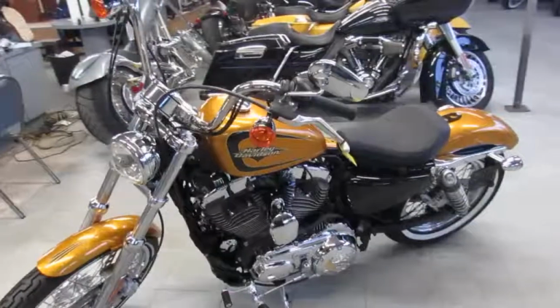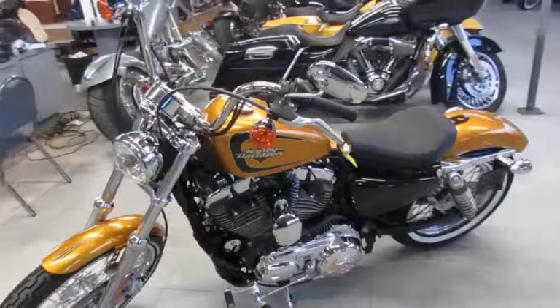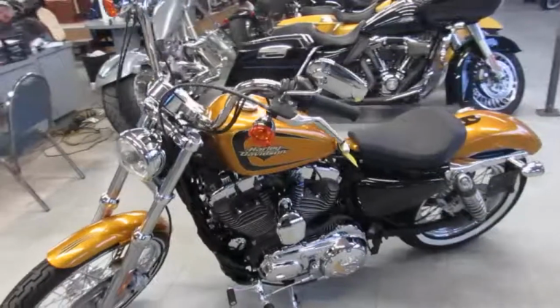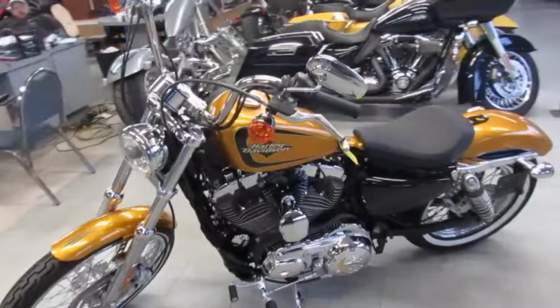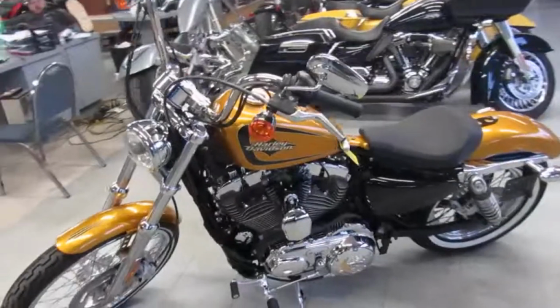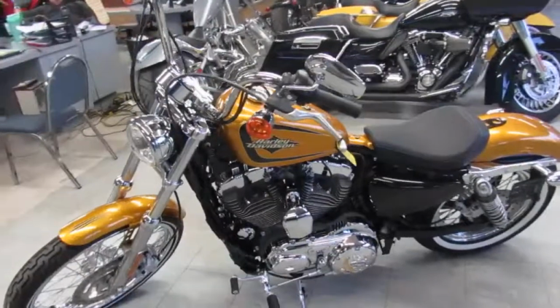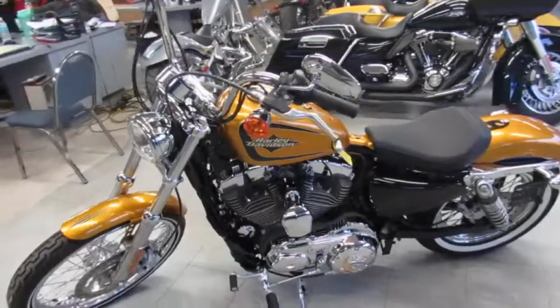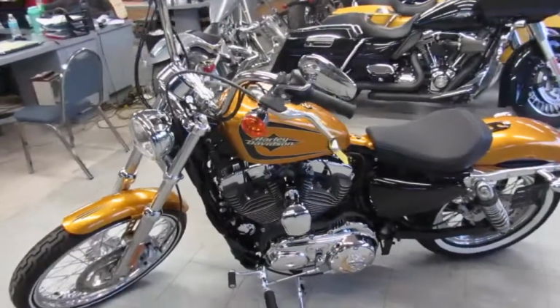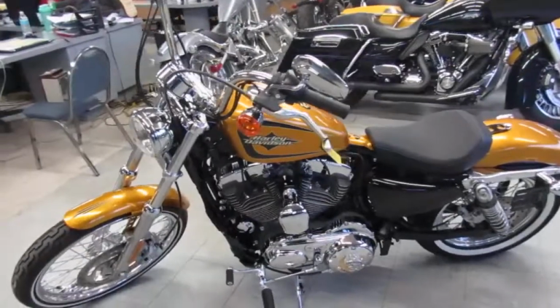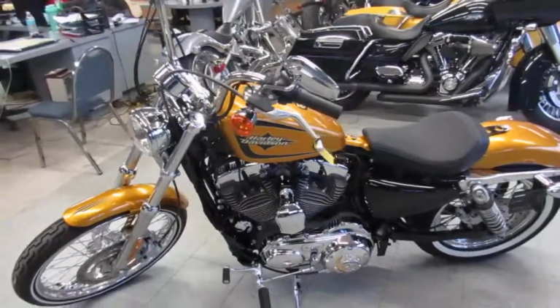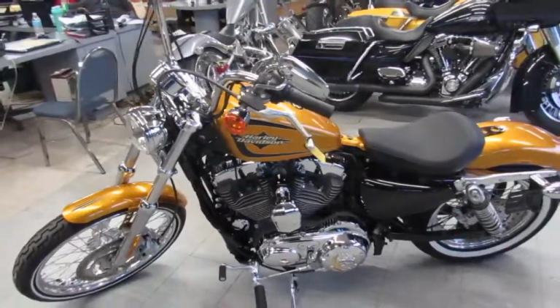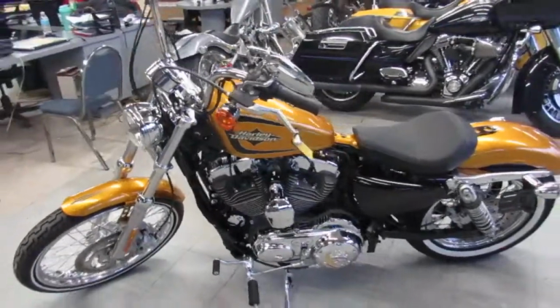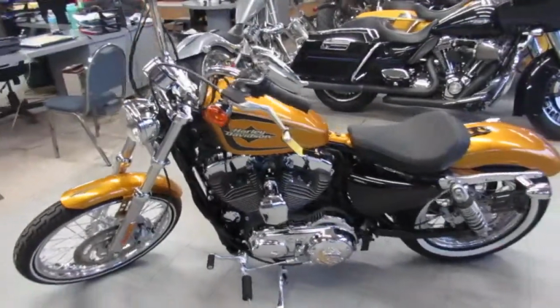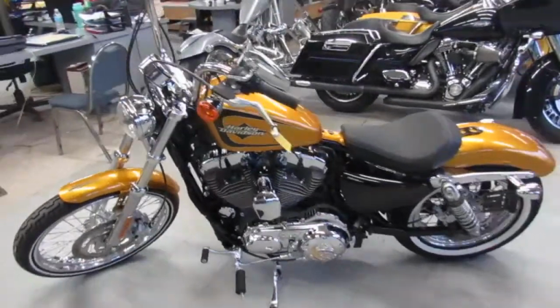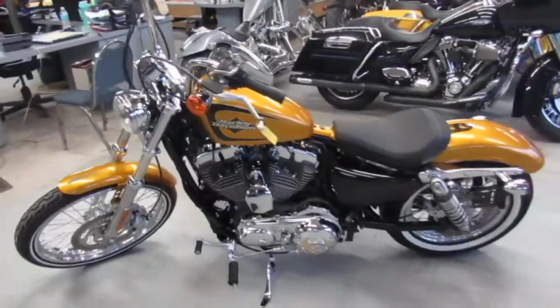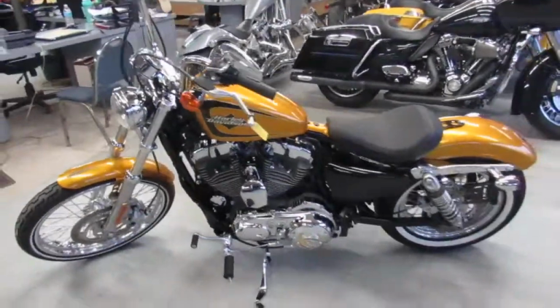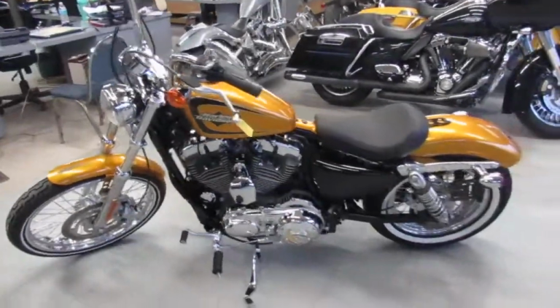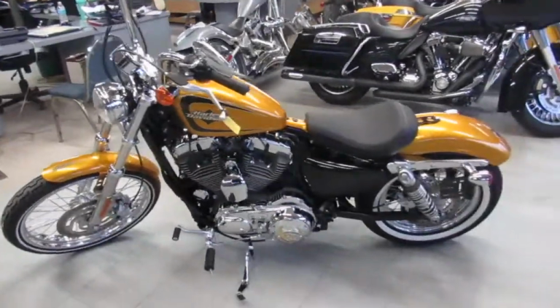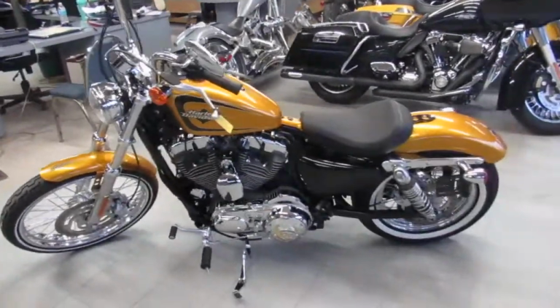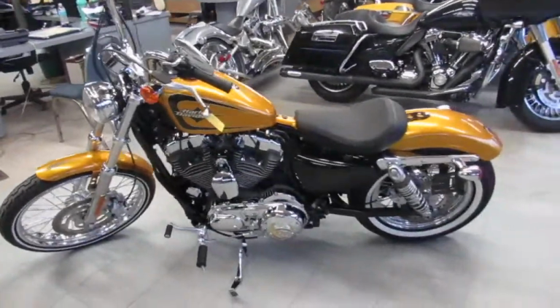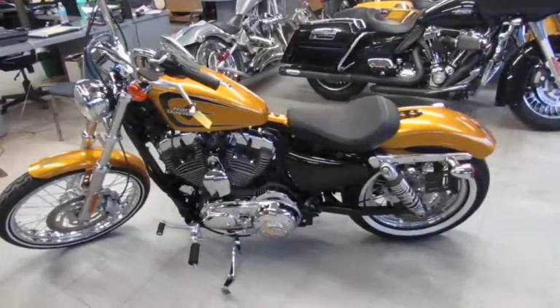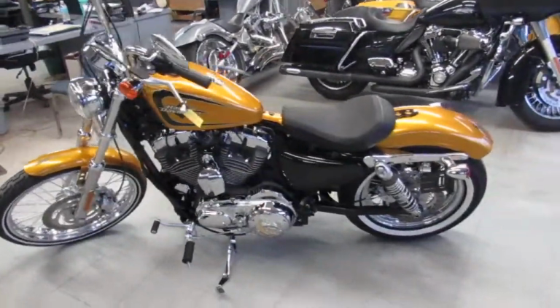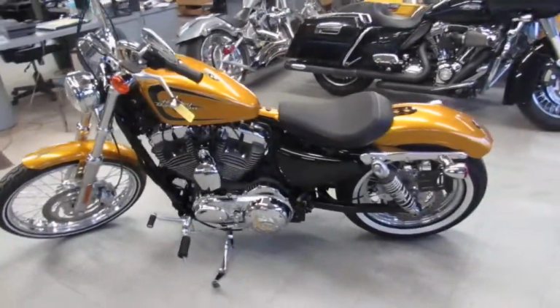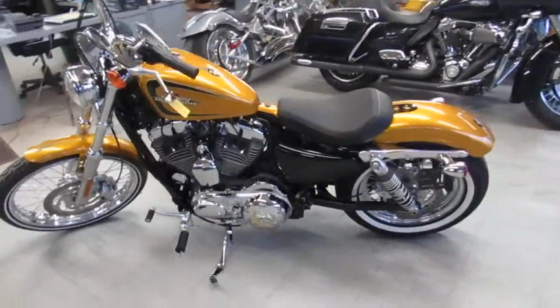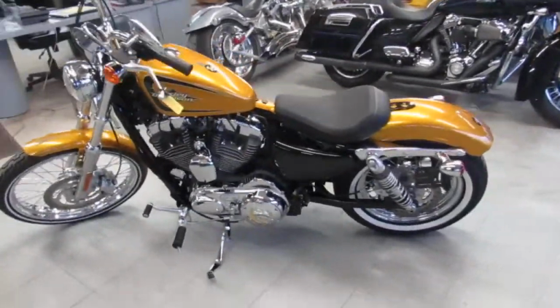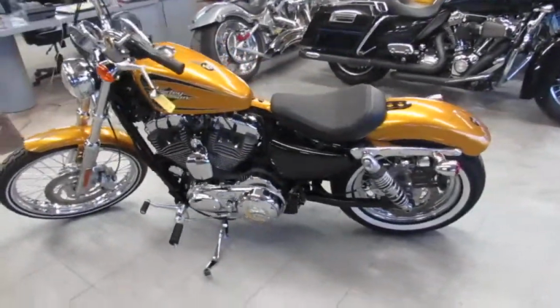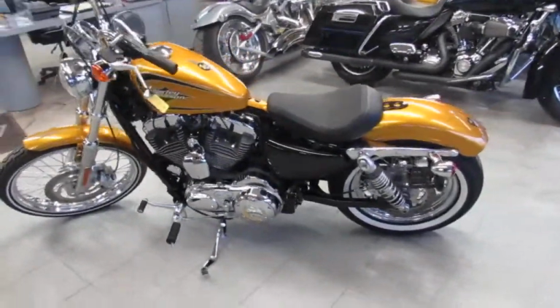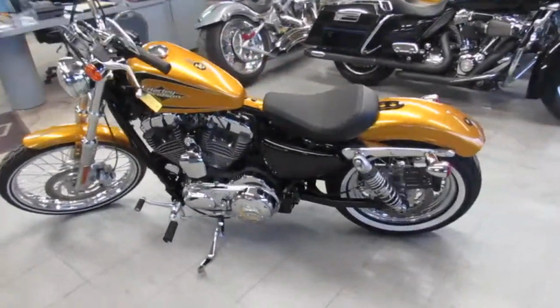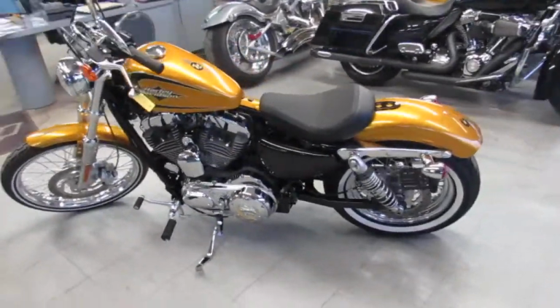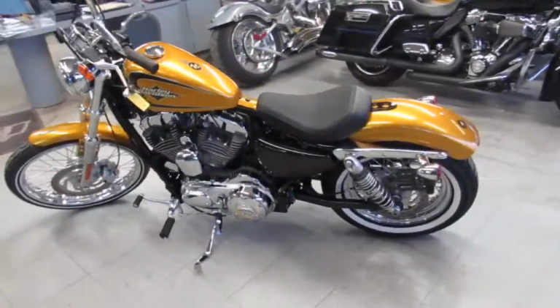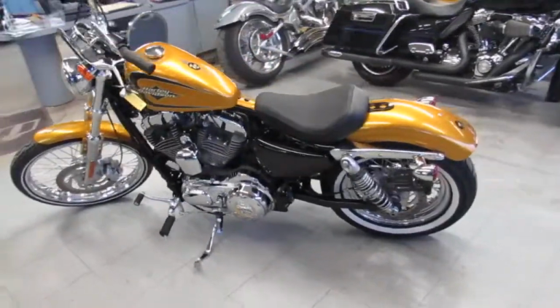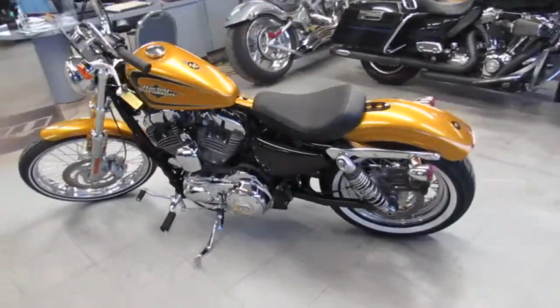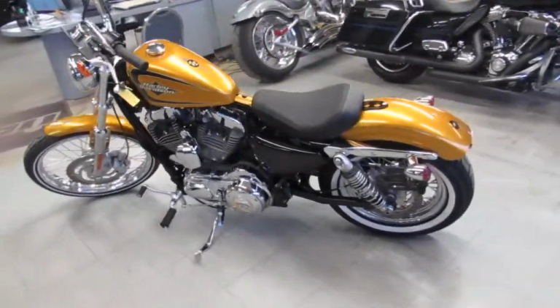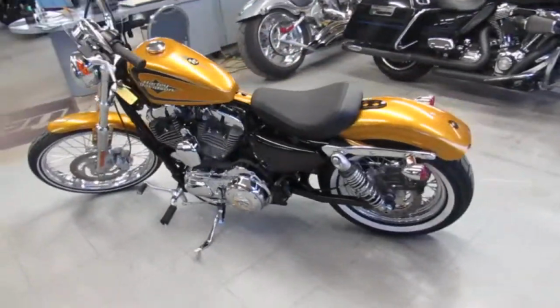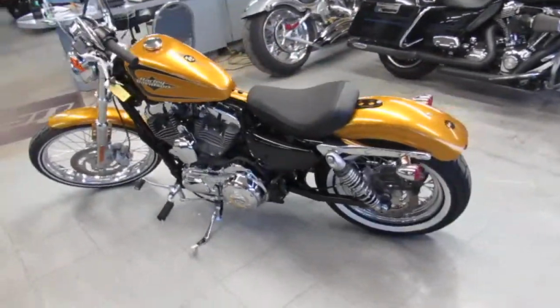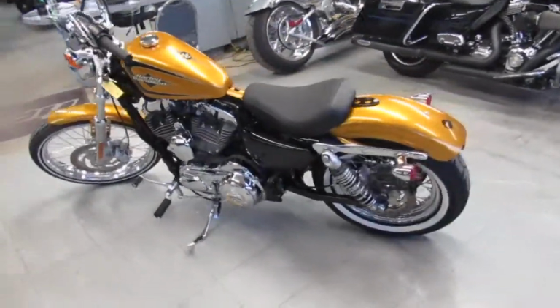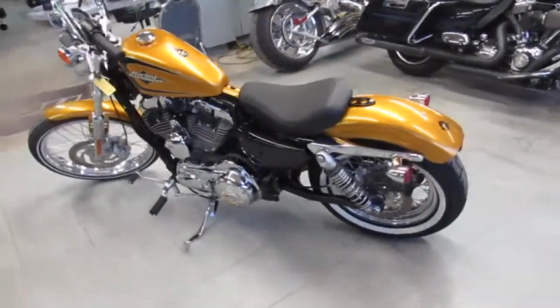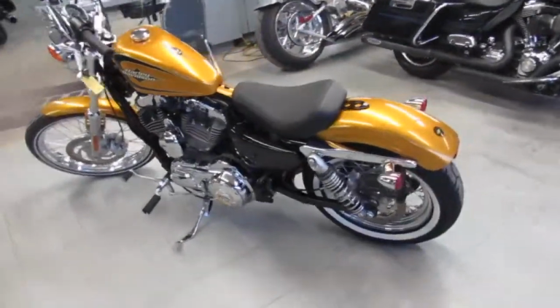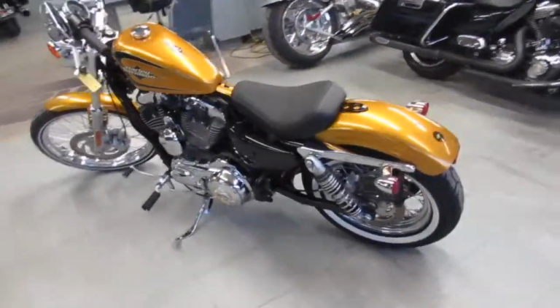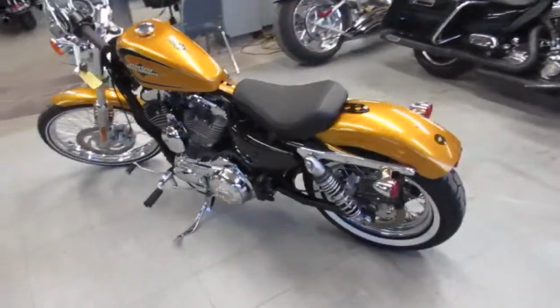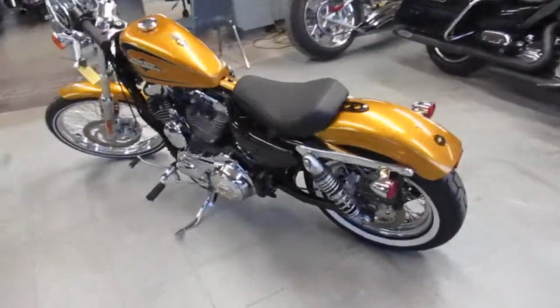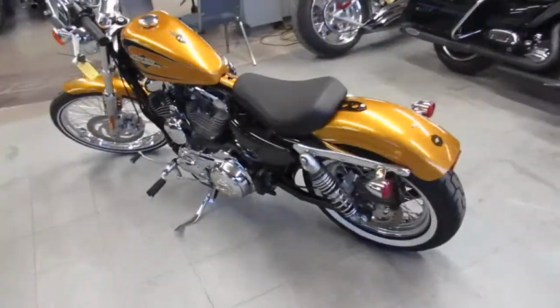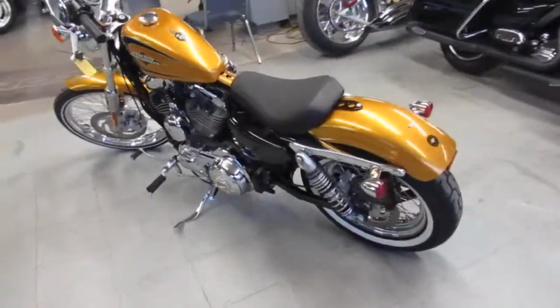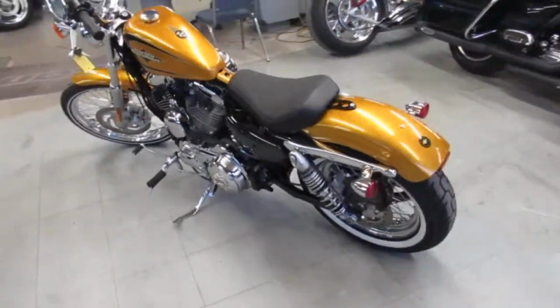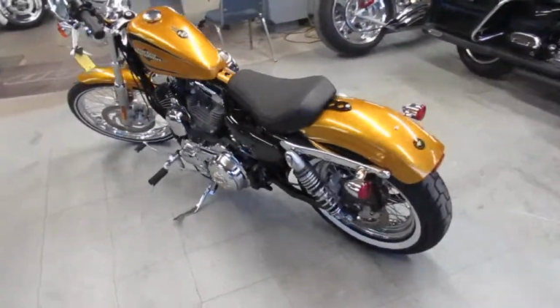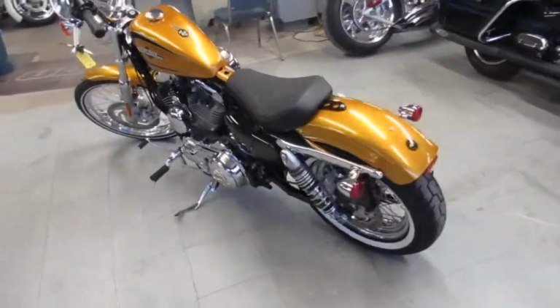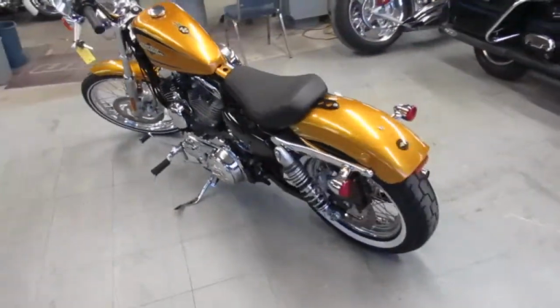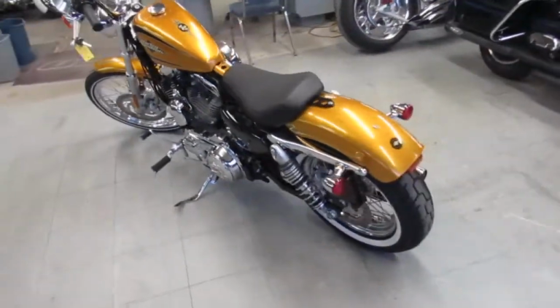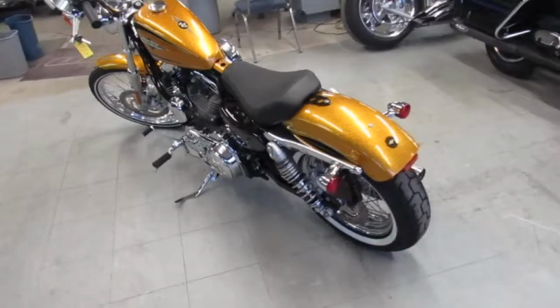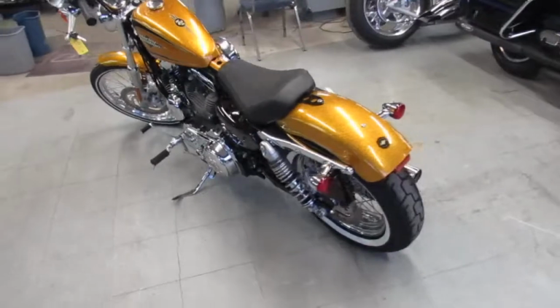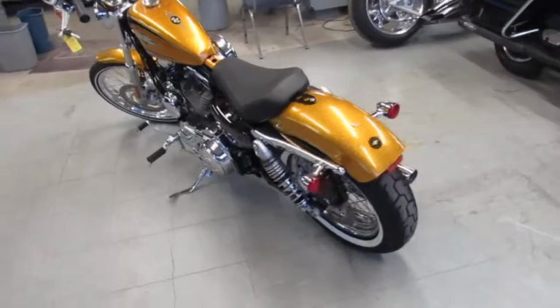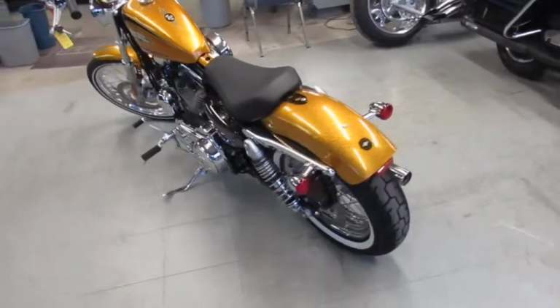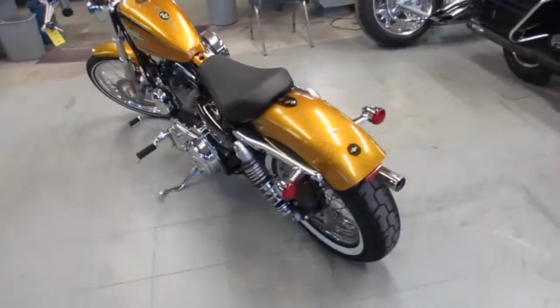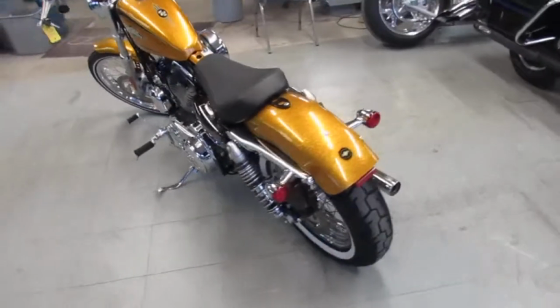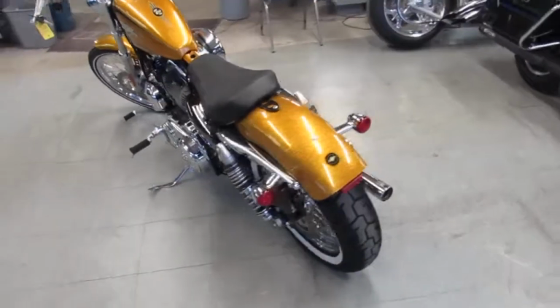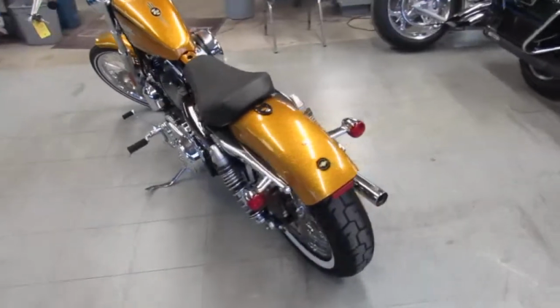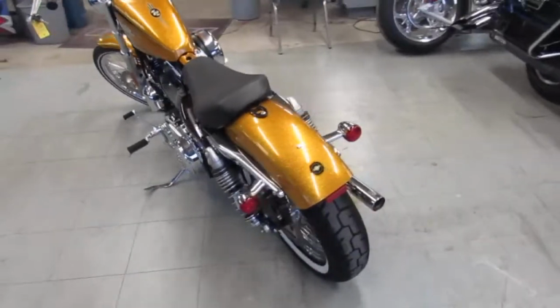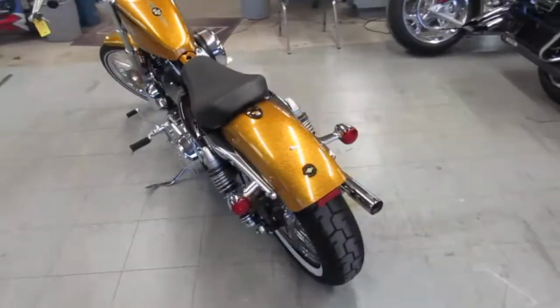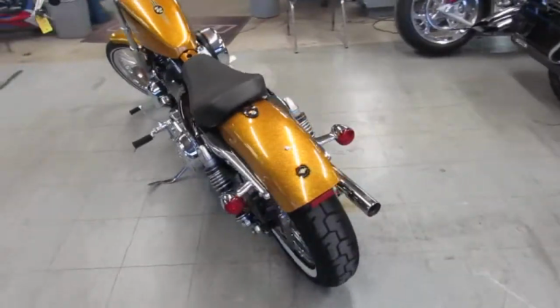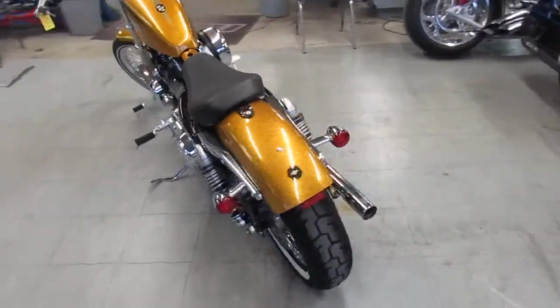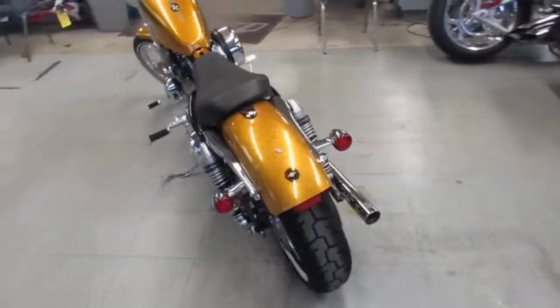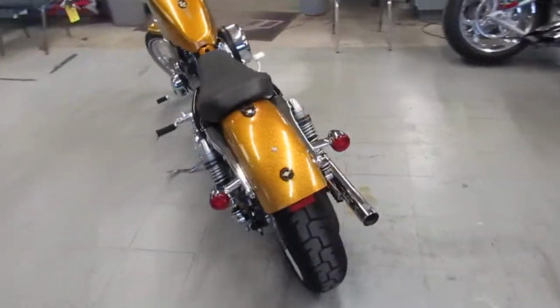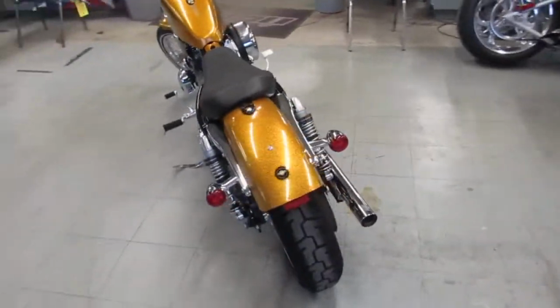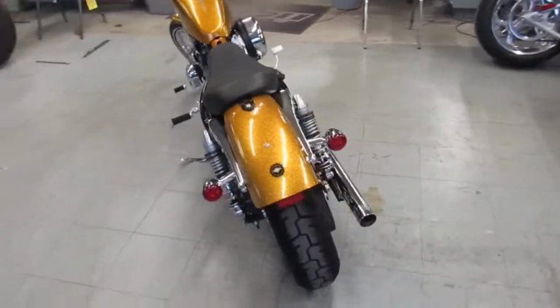We got guaranteed financing, we can help with out-of-state financing, and we can assist with nationwide shipping. Call today and you can ride today. It's approvalpowersports.com.